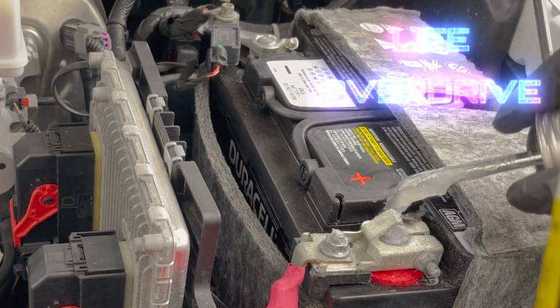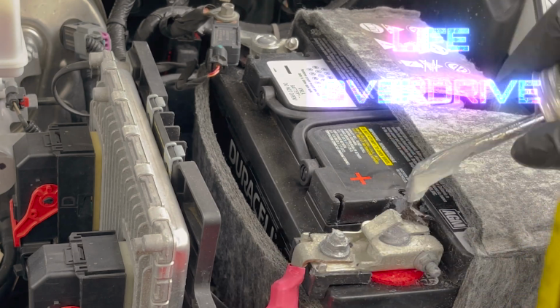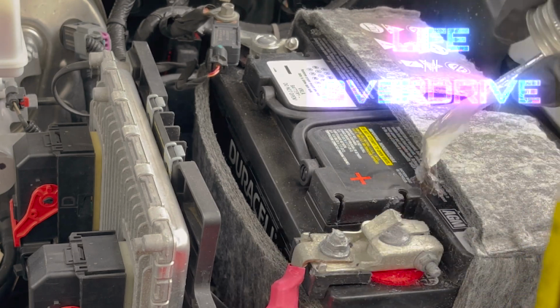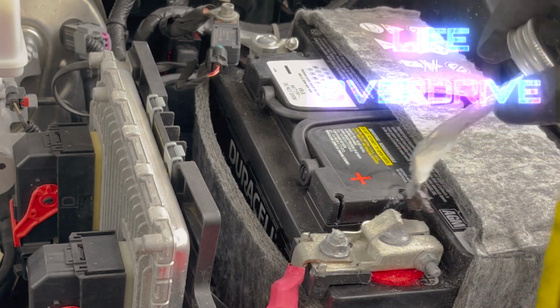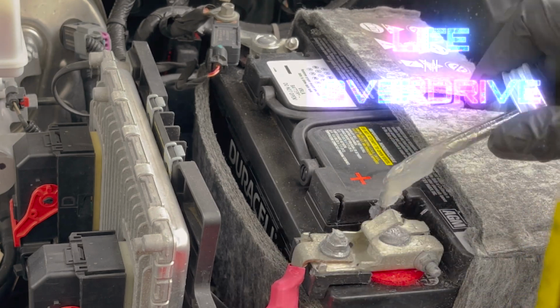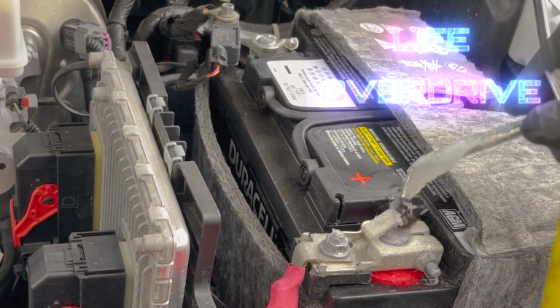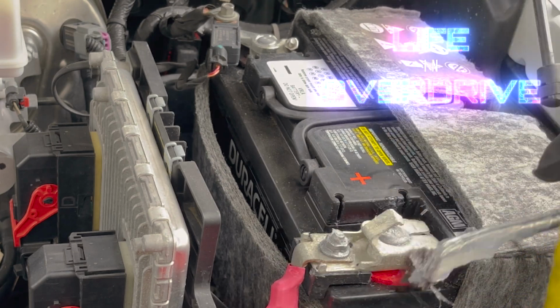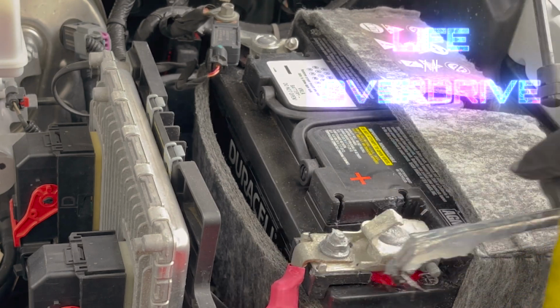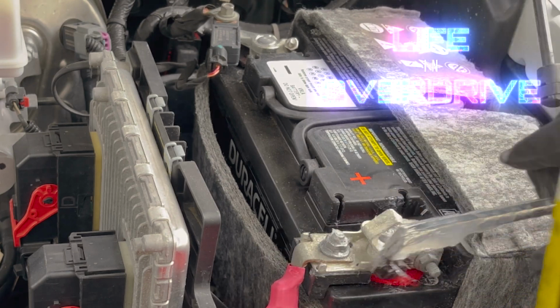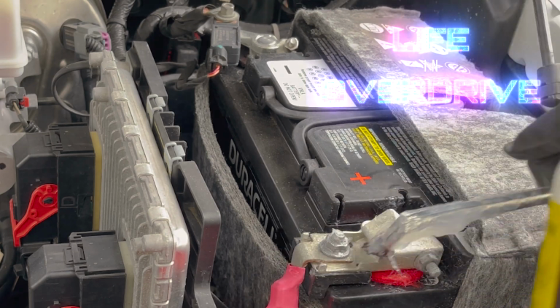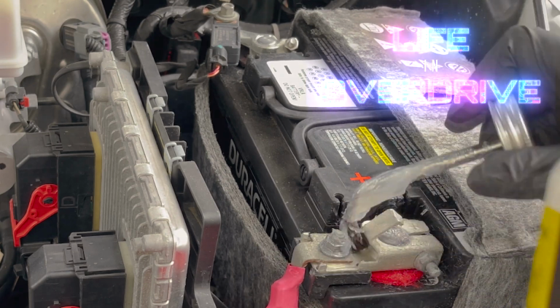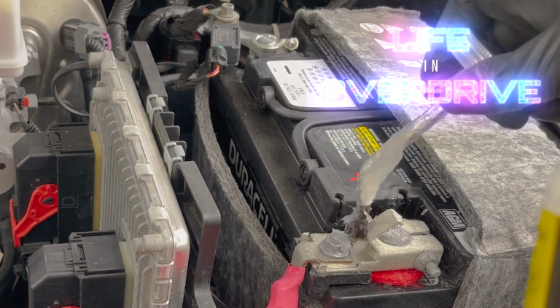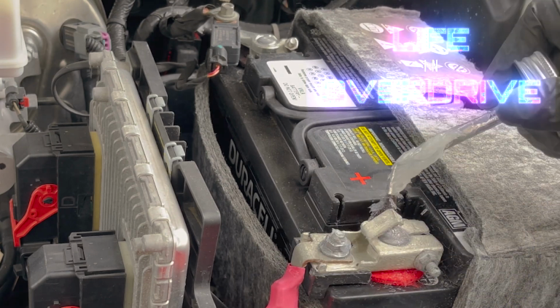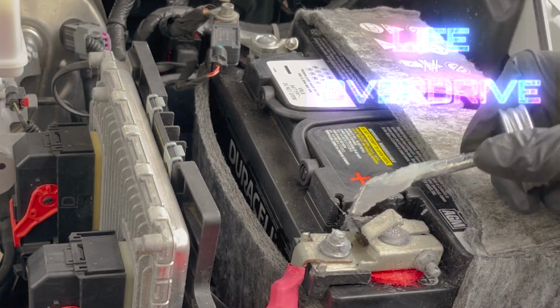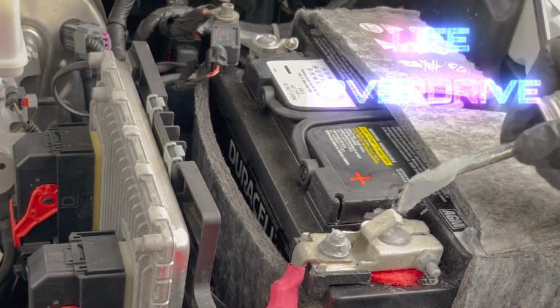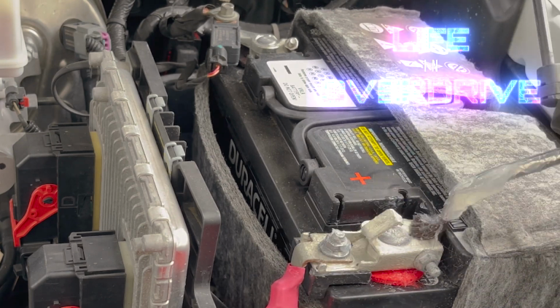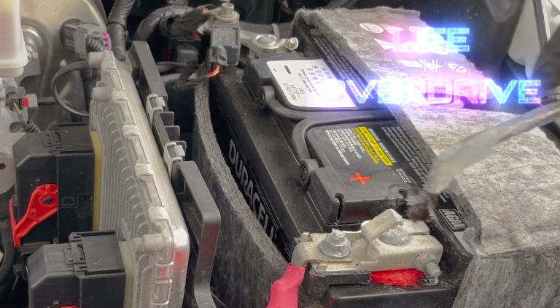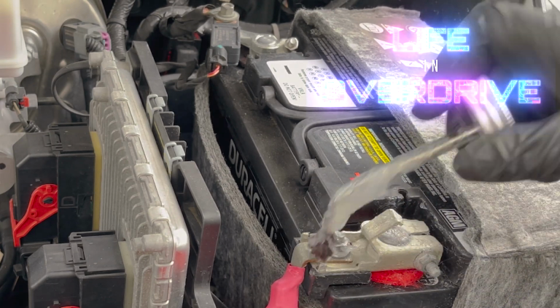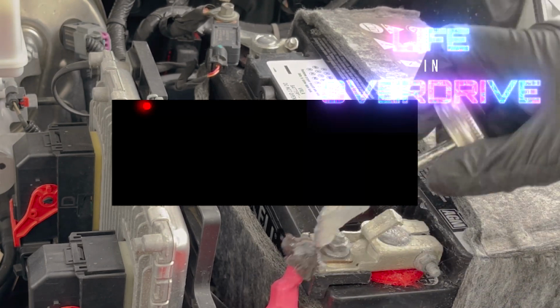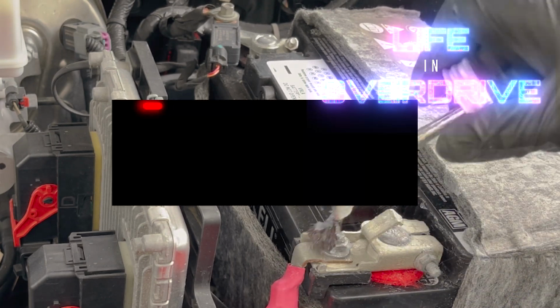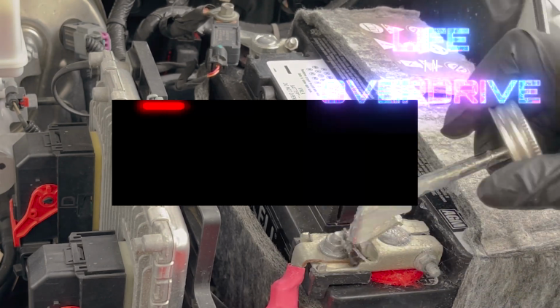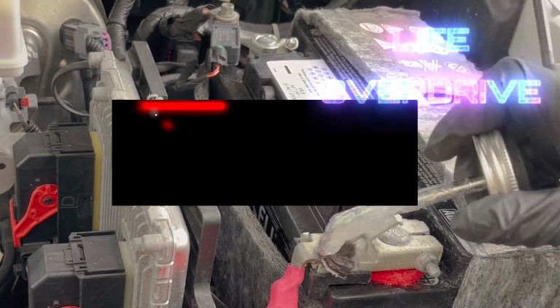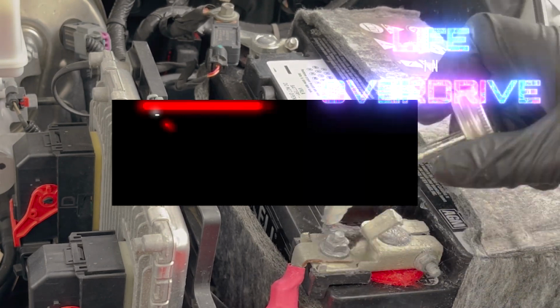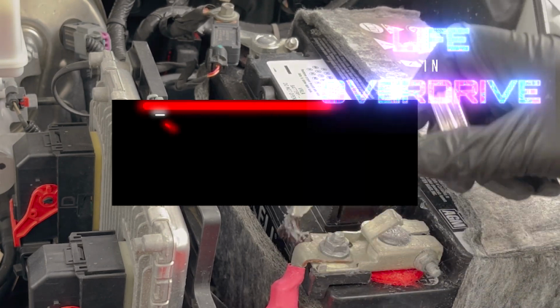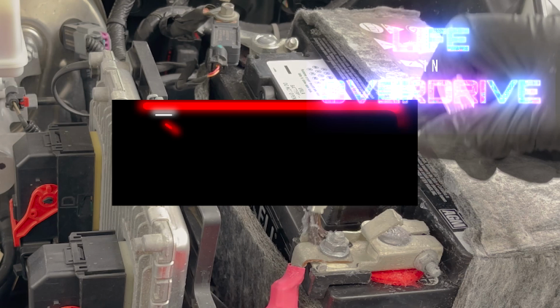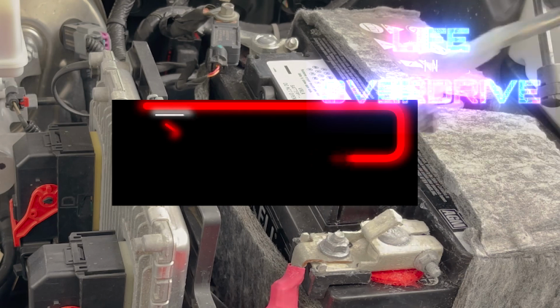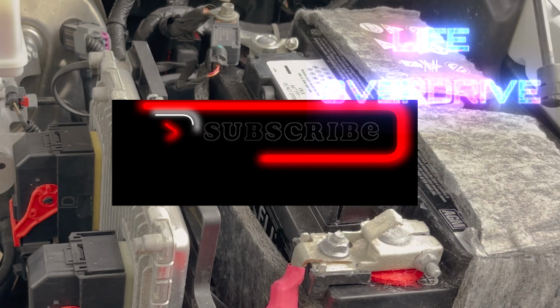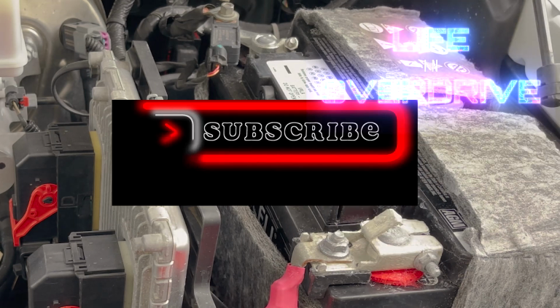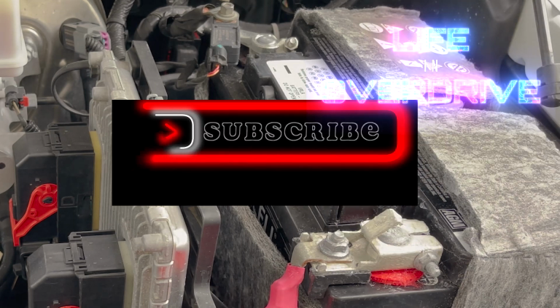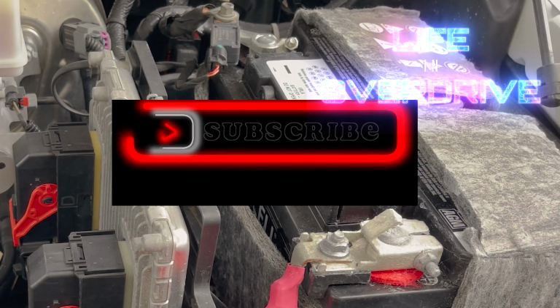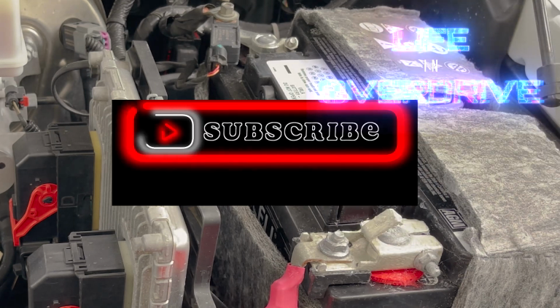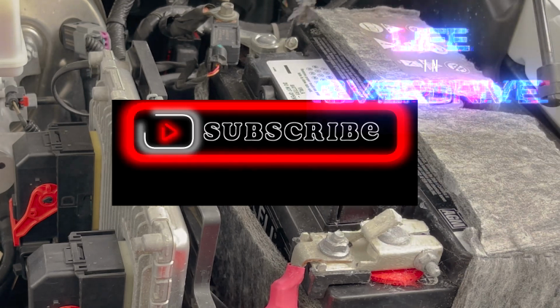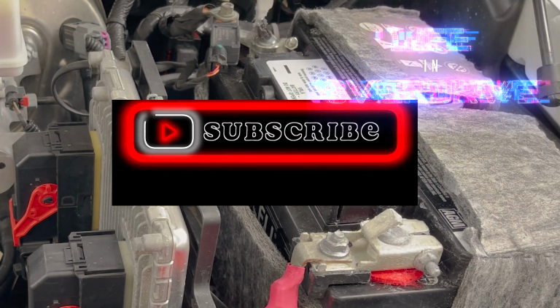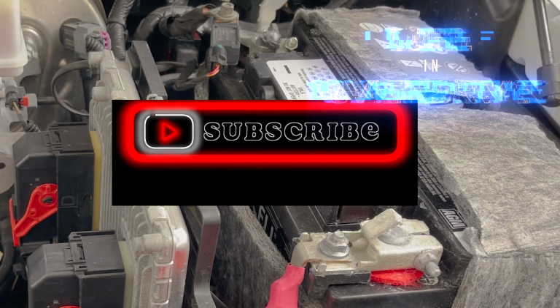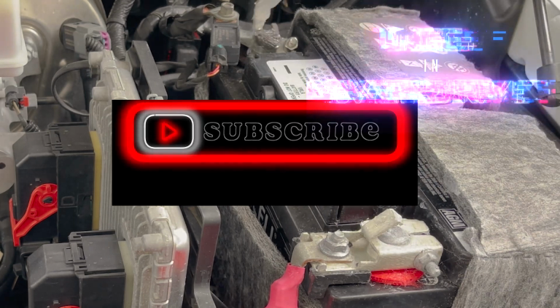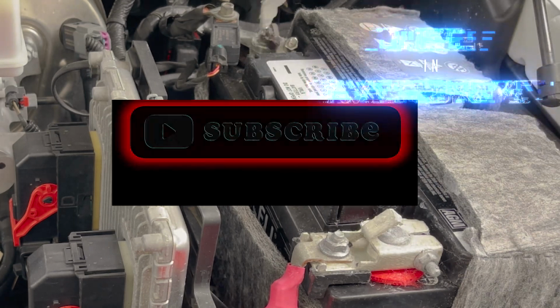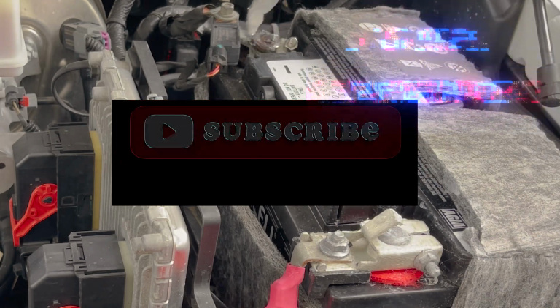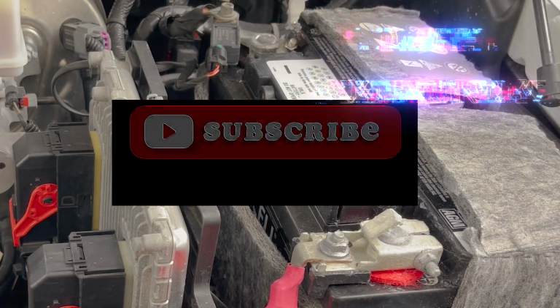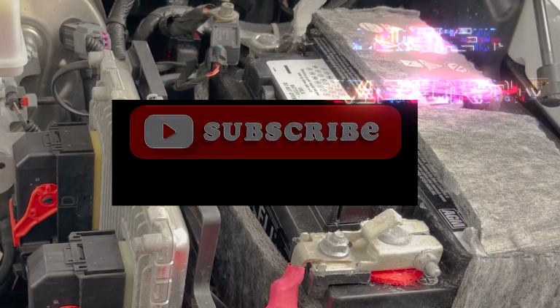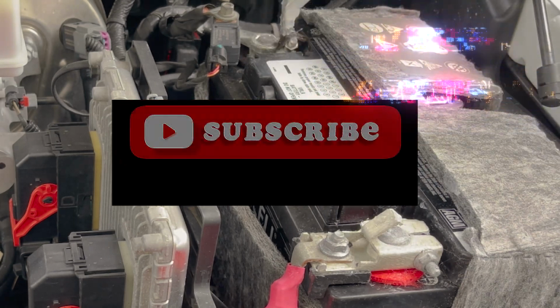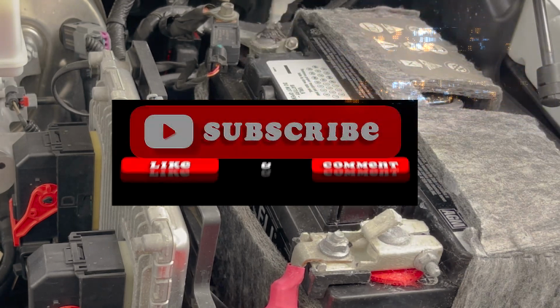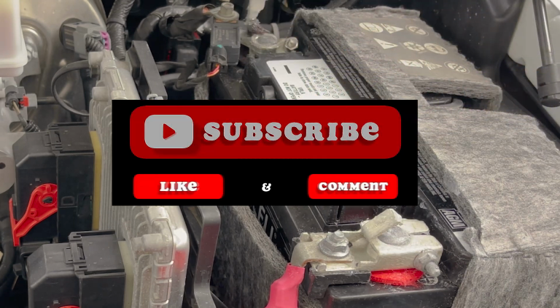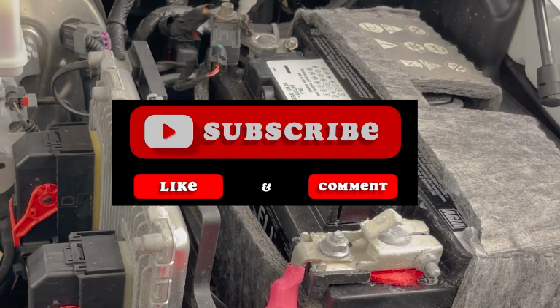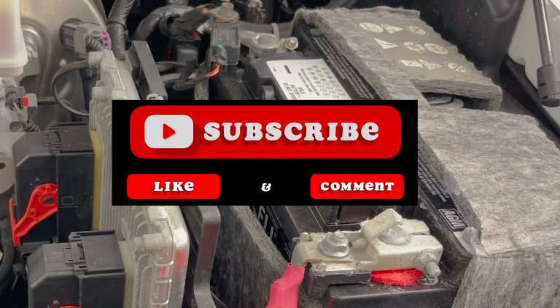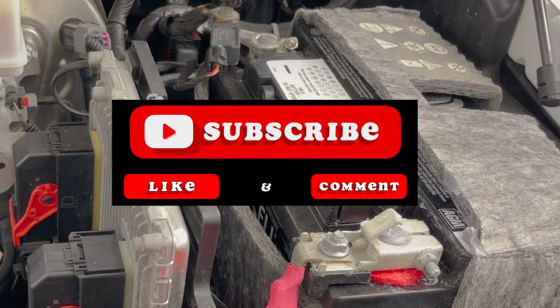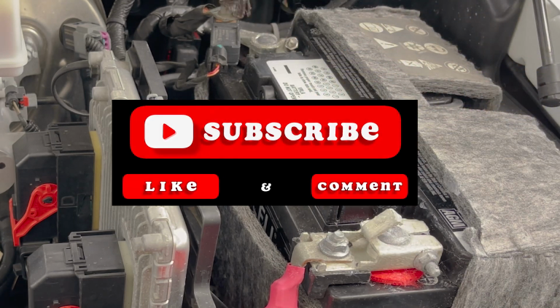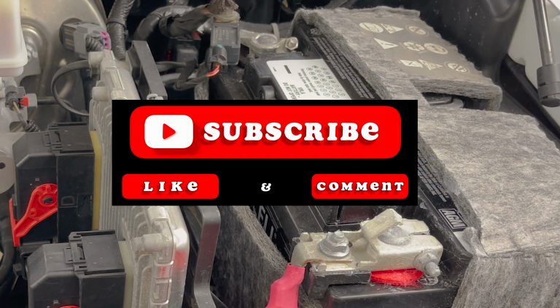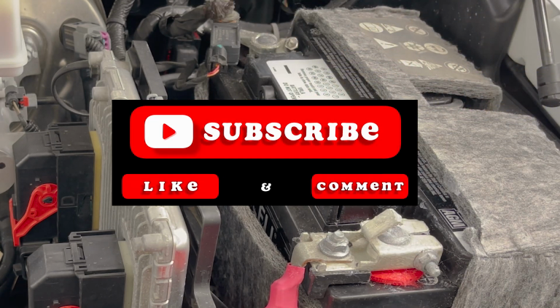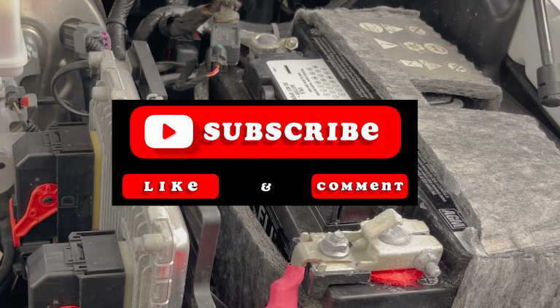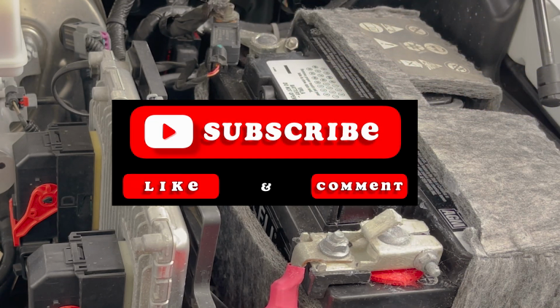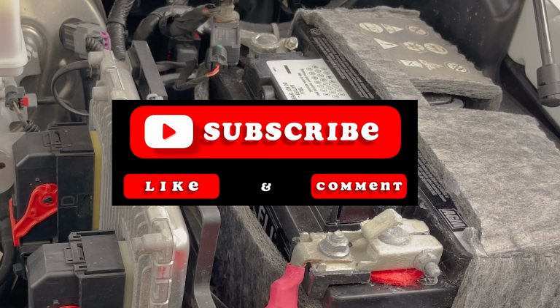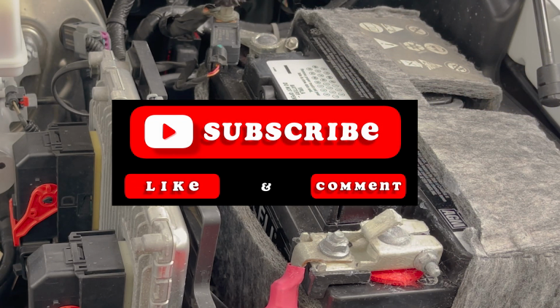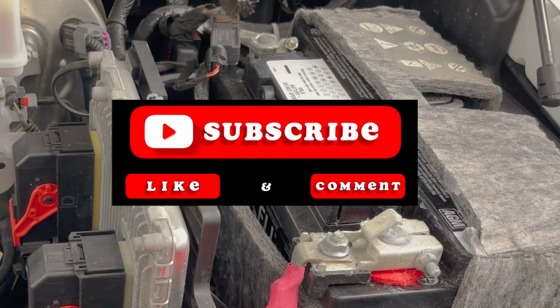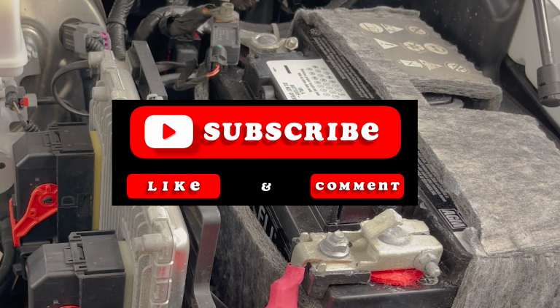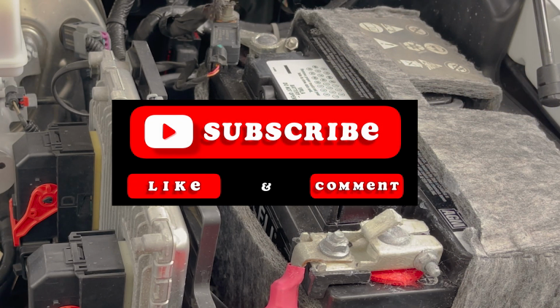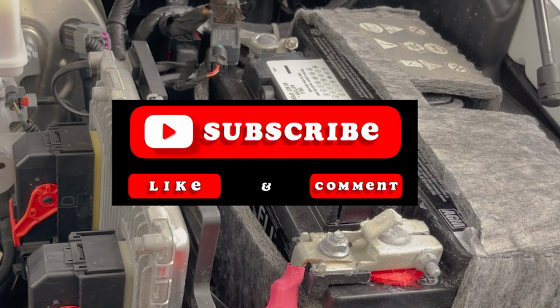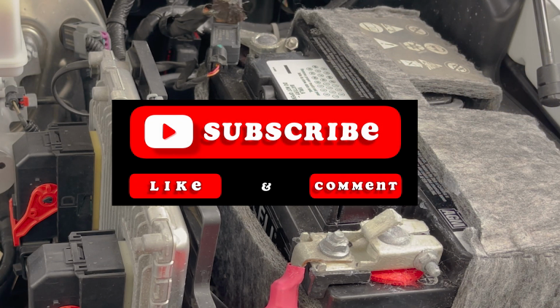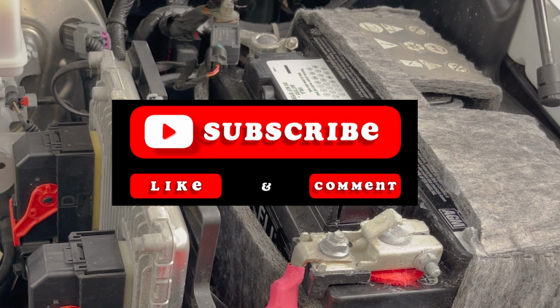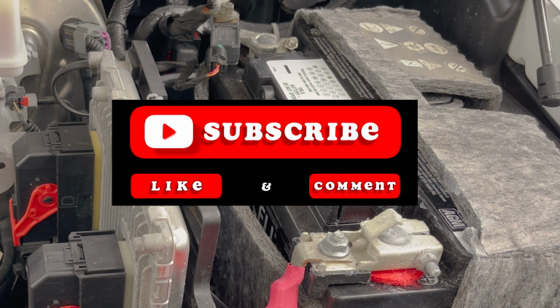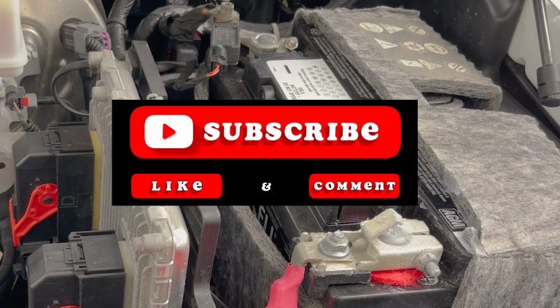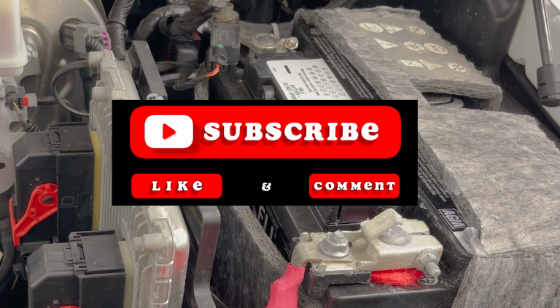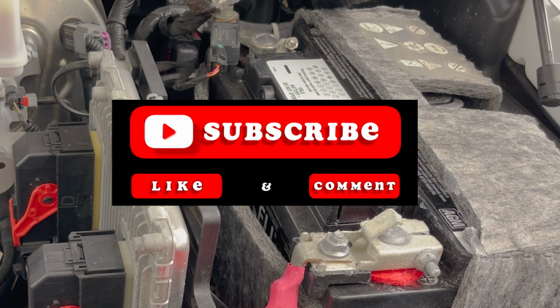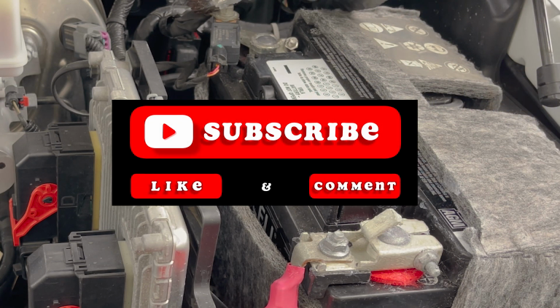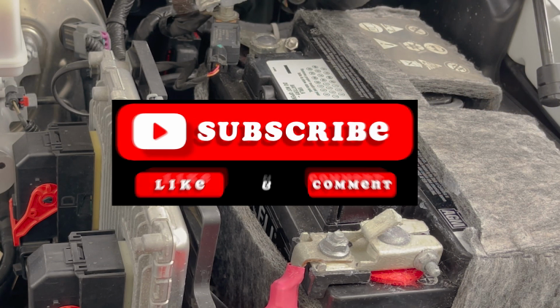But first I'd like to ask you to click the subscribe button. It helps the channel grow so I can continue to put out more useful content like this.